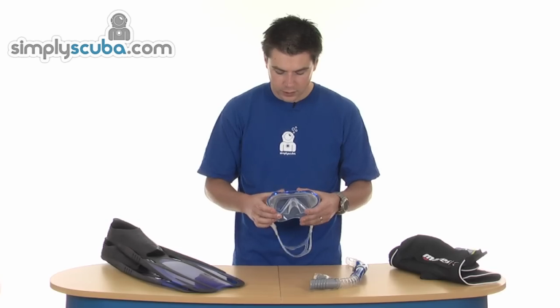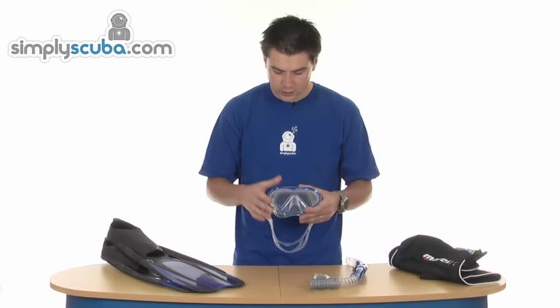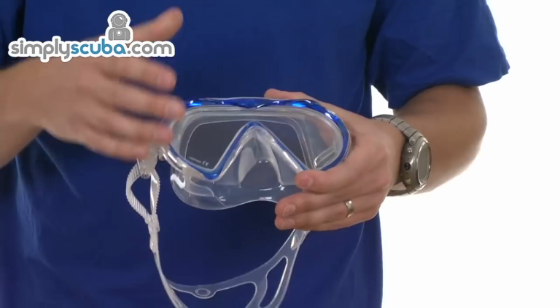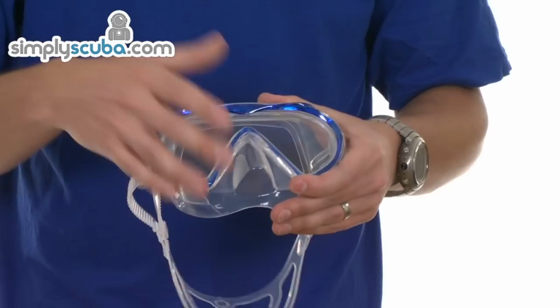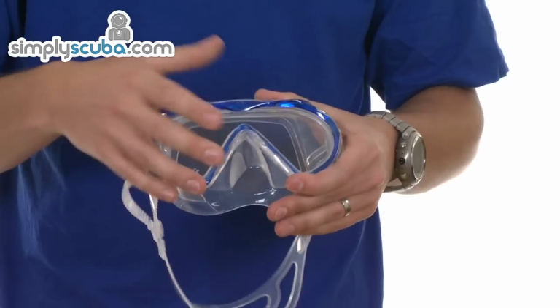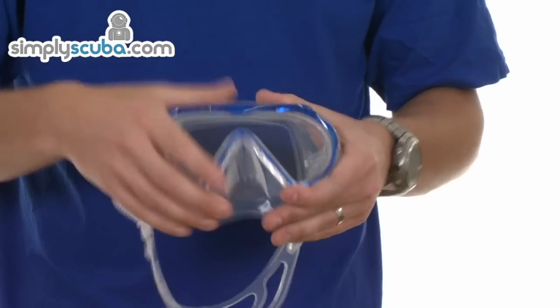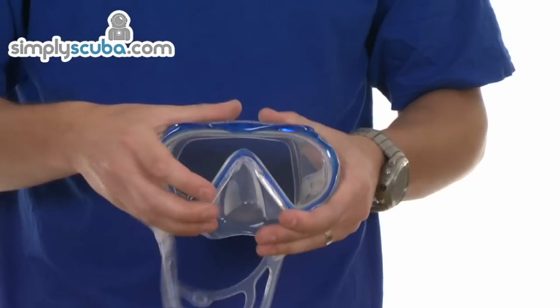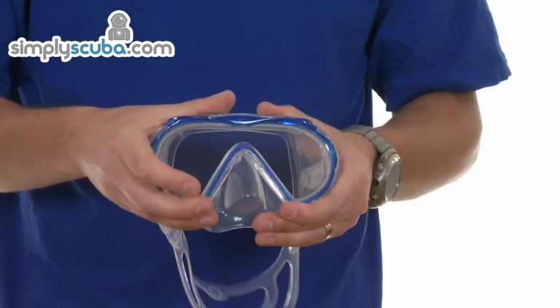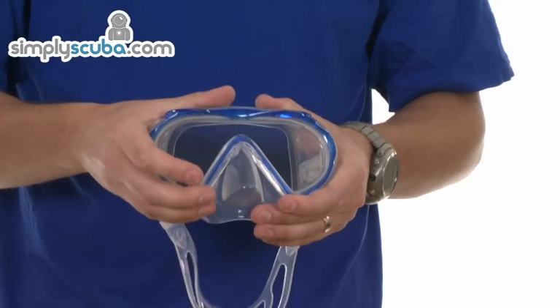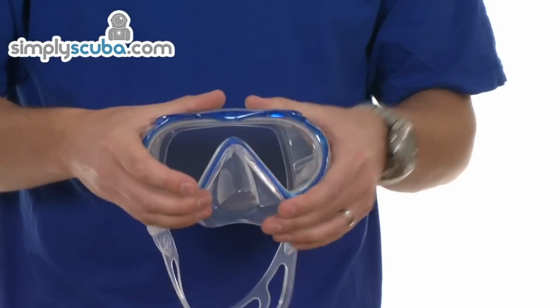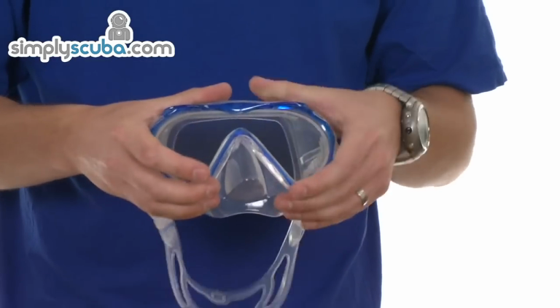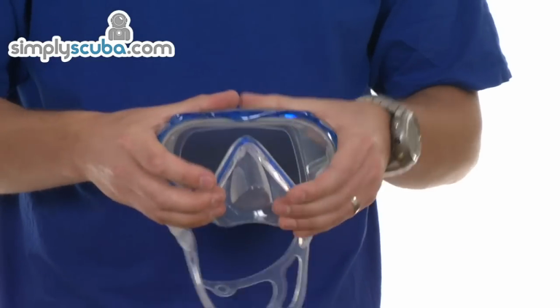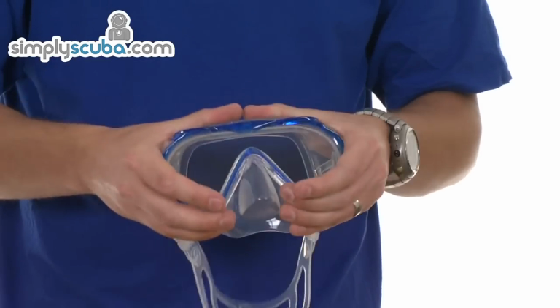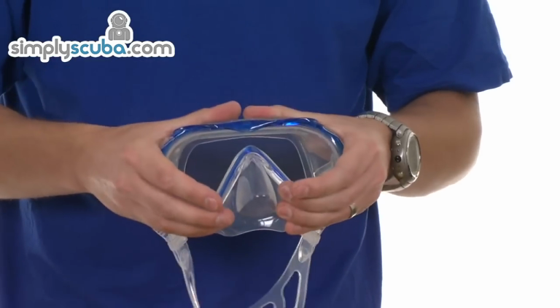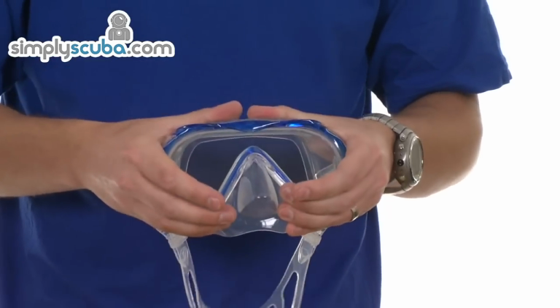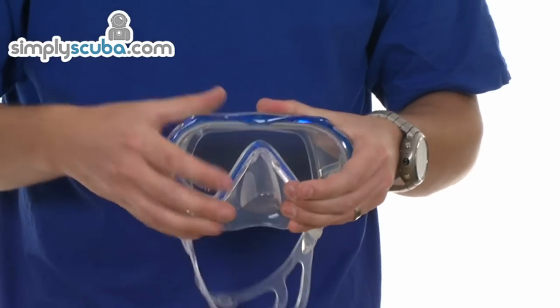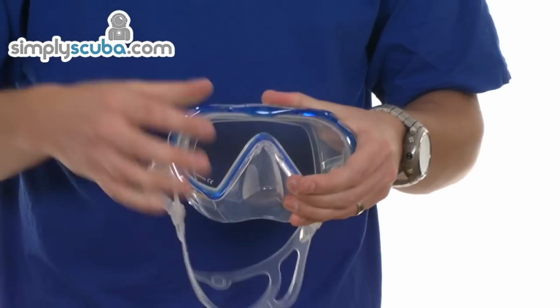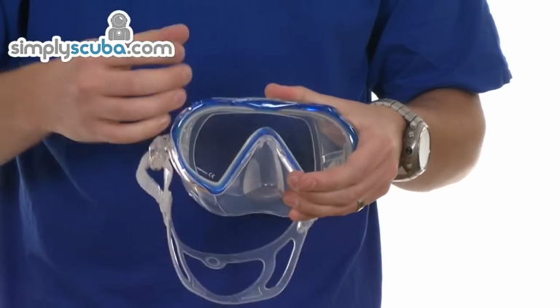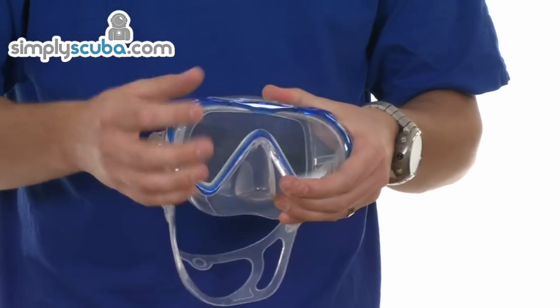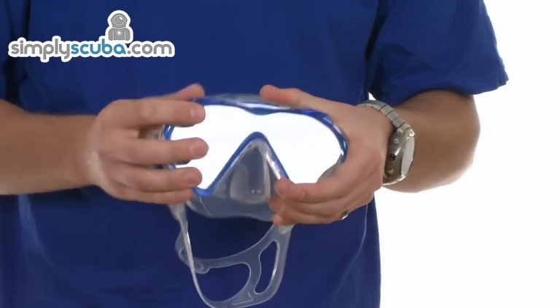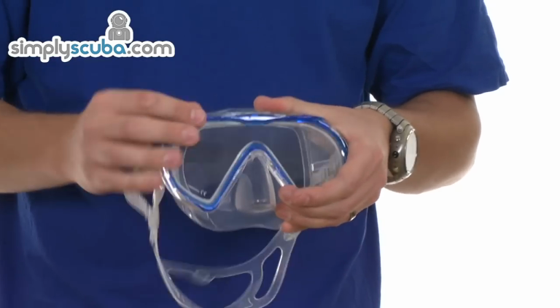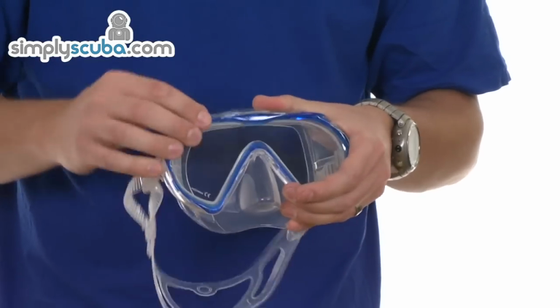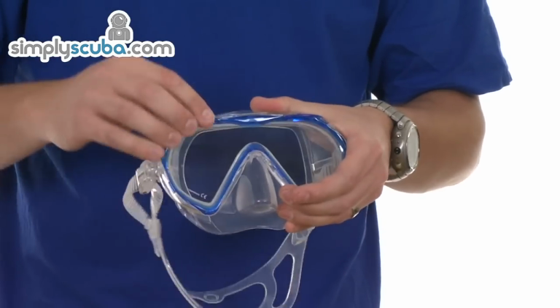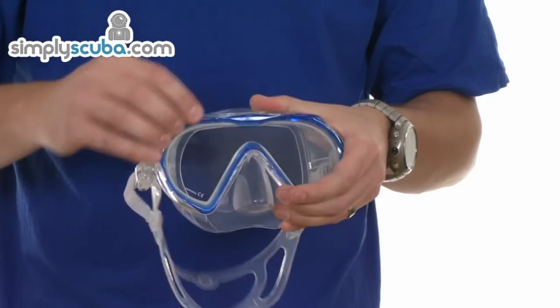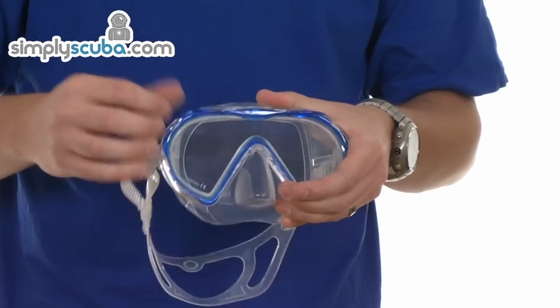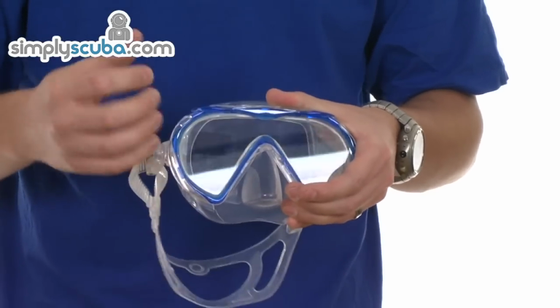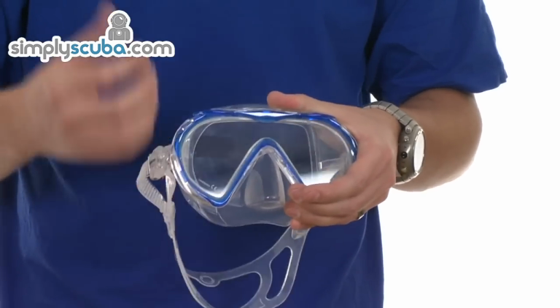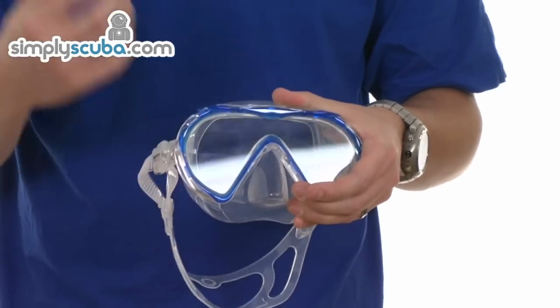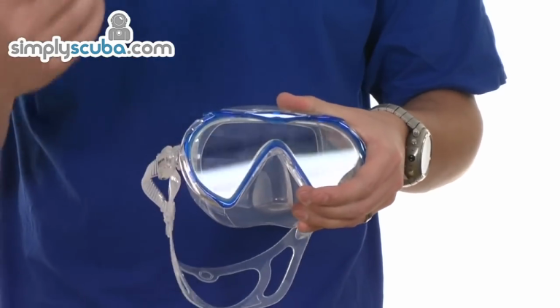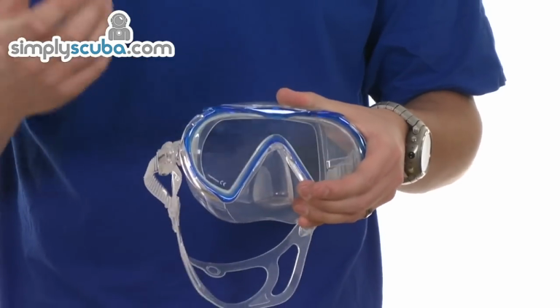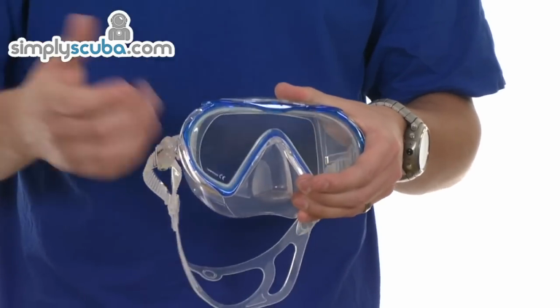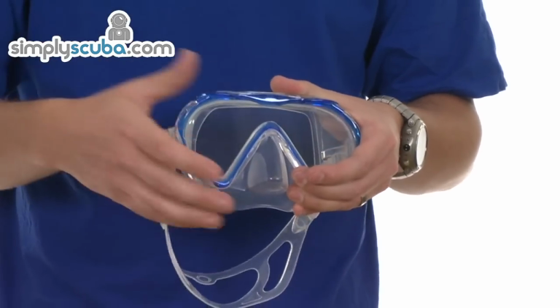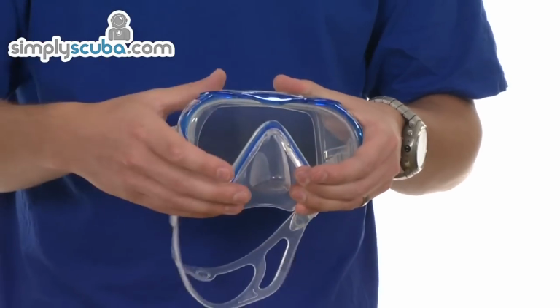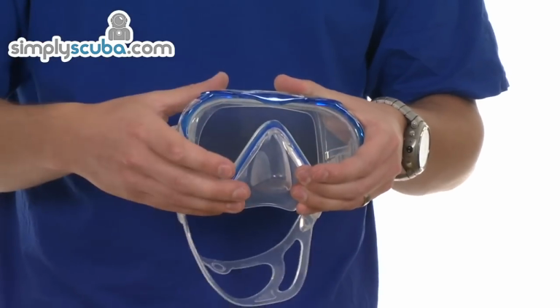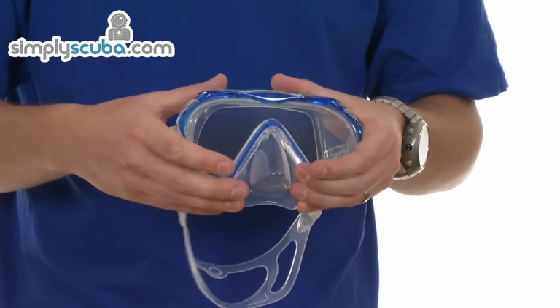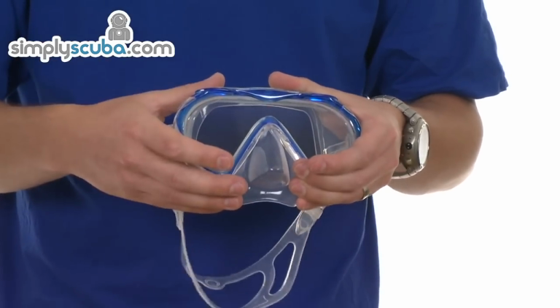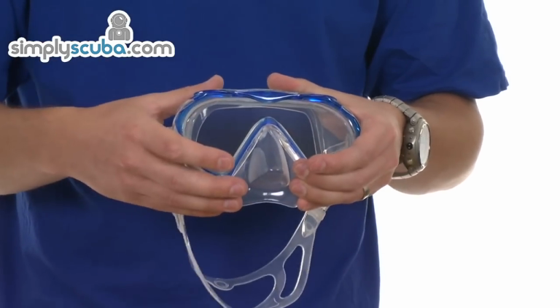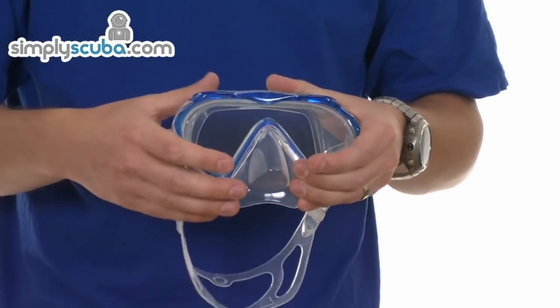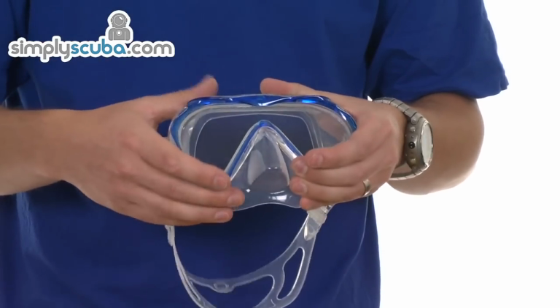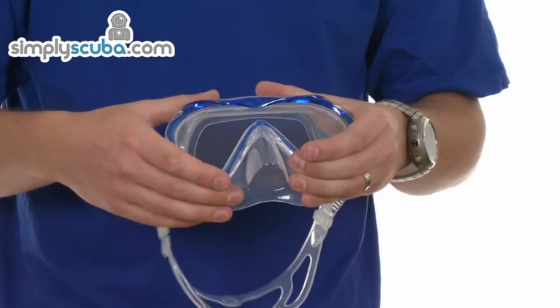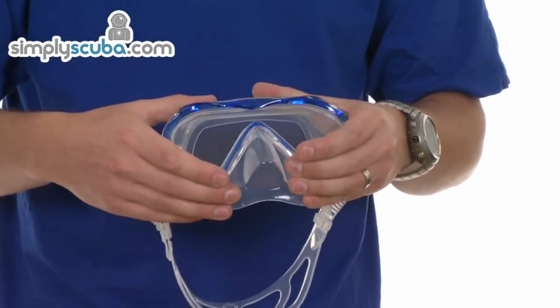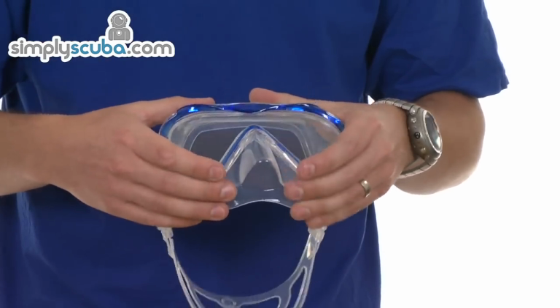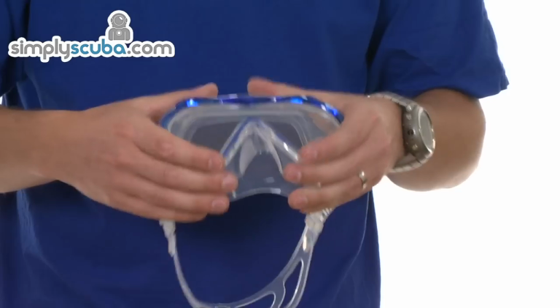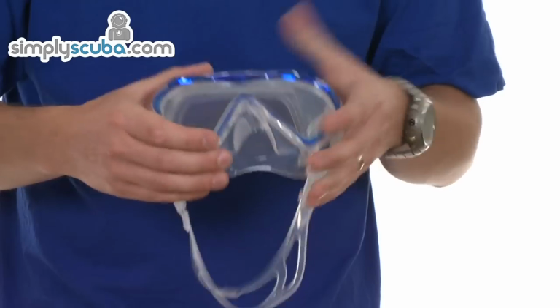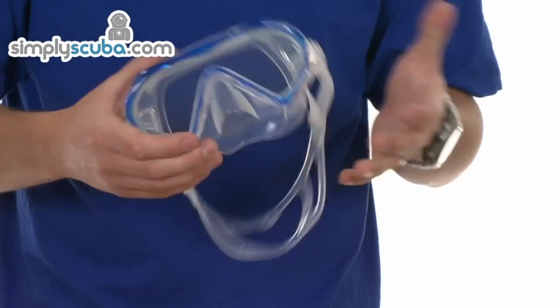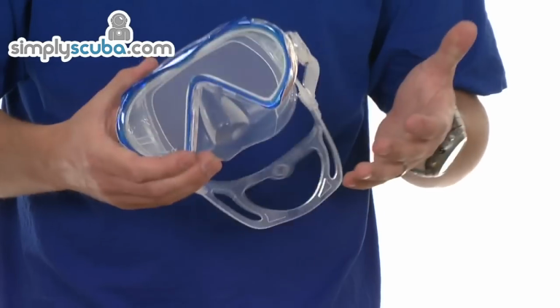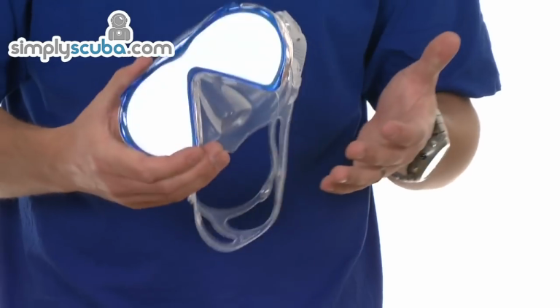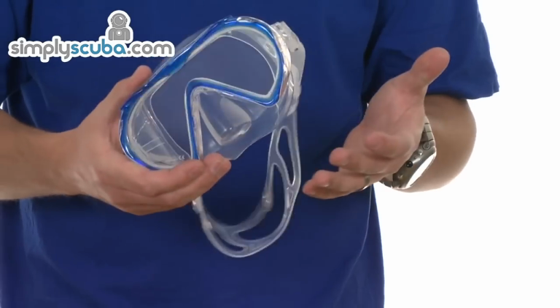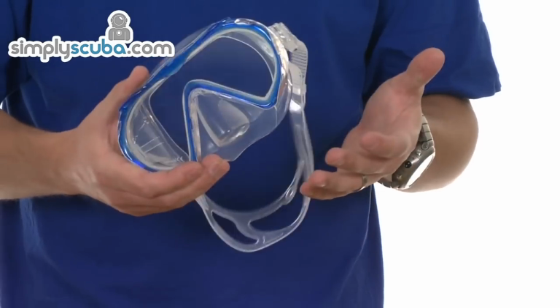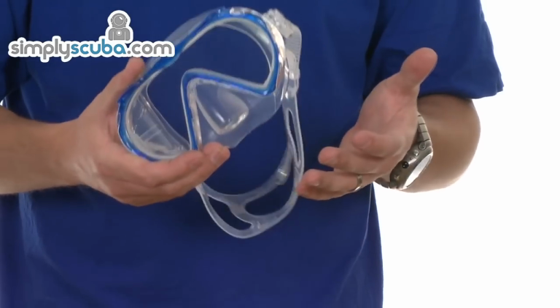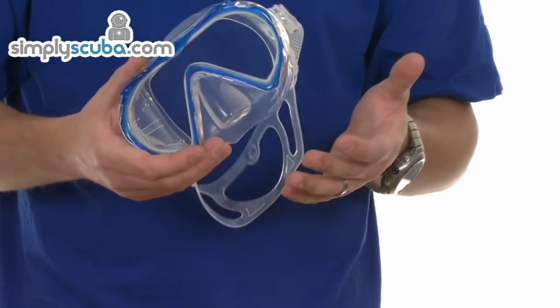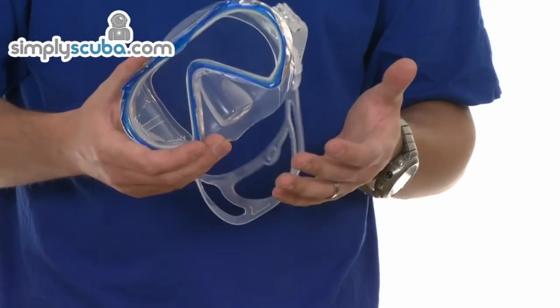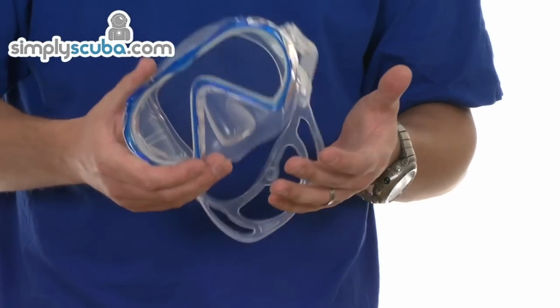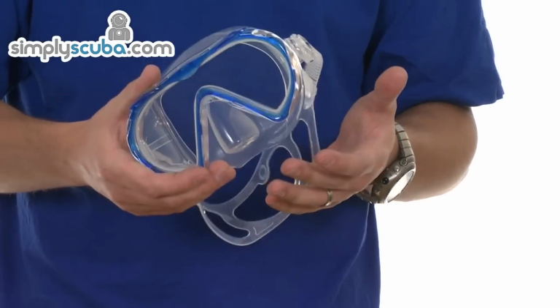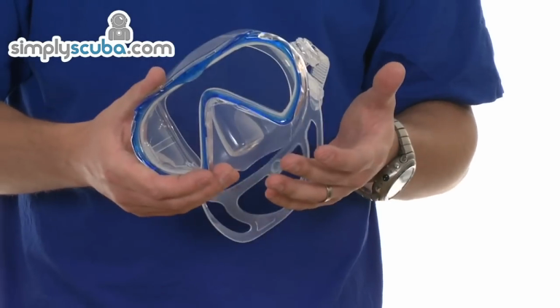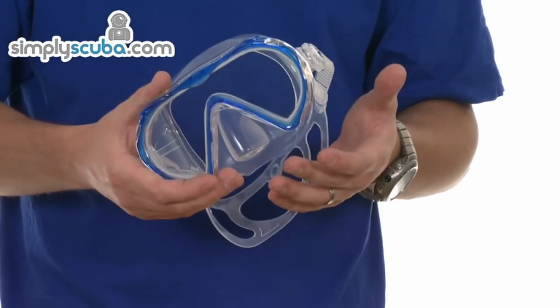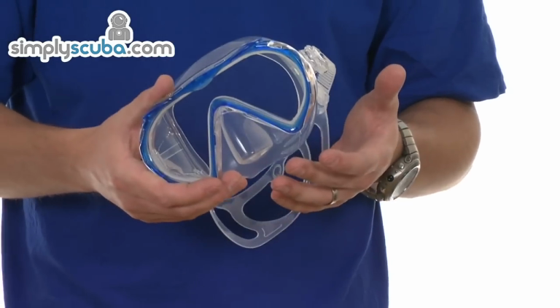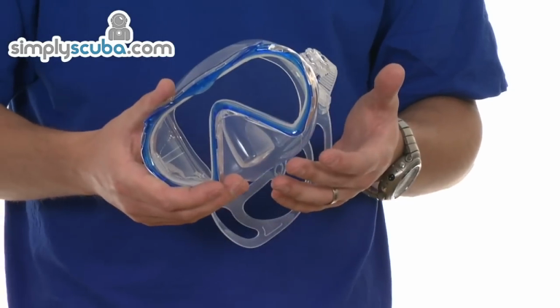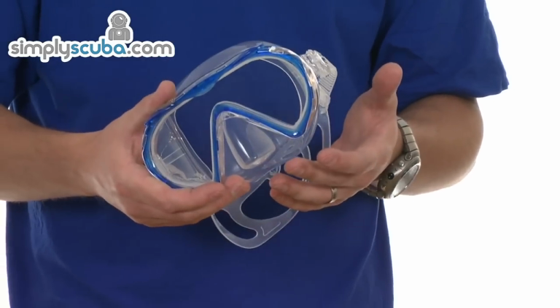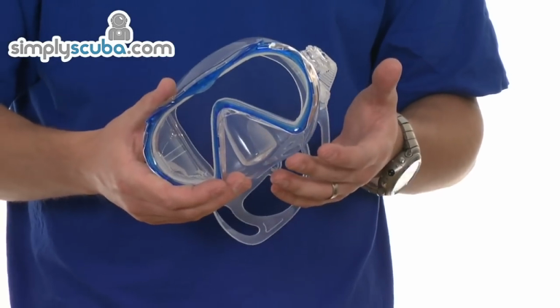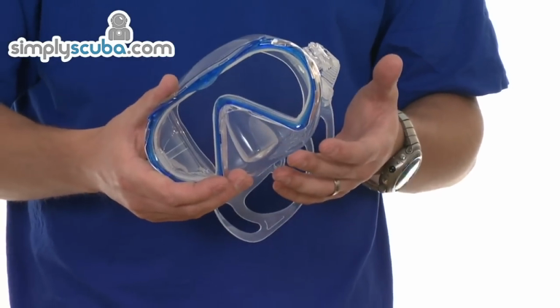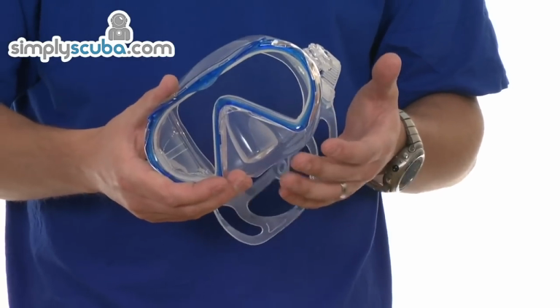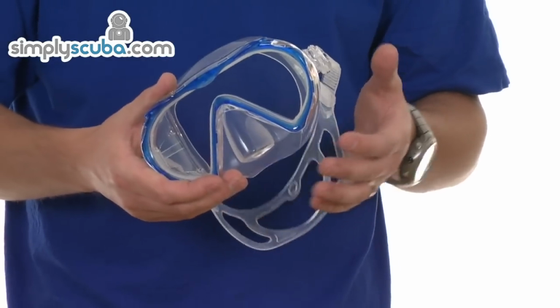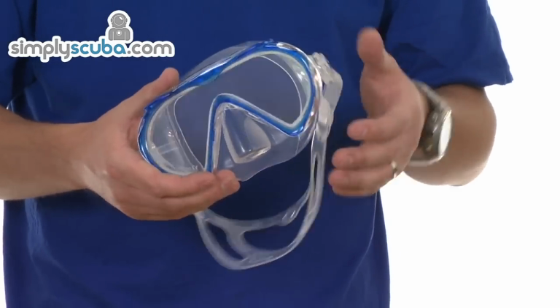It's quite a lightweight frame, minimised down to give as much visibility as possible, so the overall weight of the mask is pretty light.